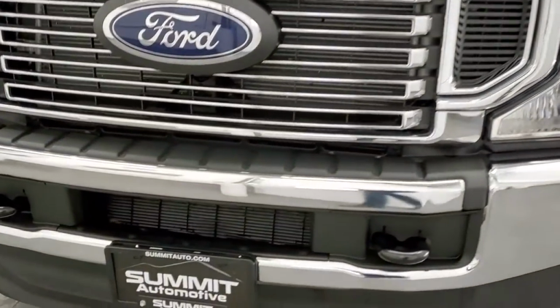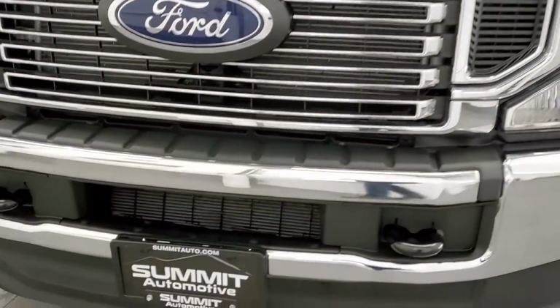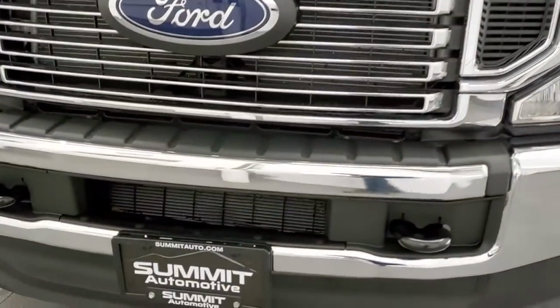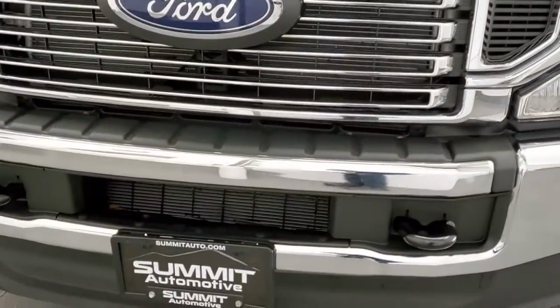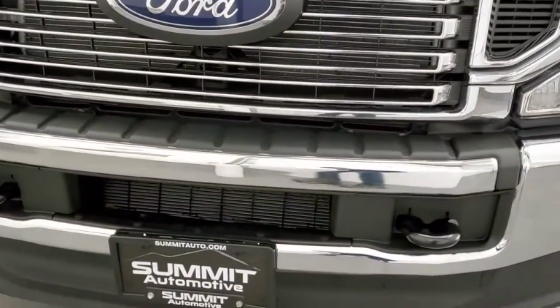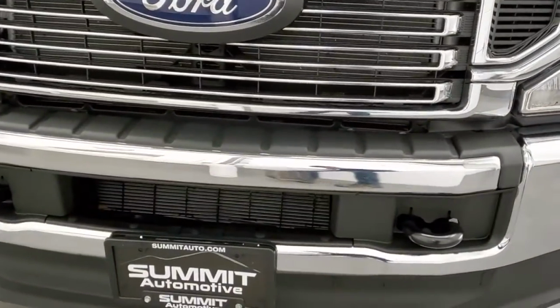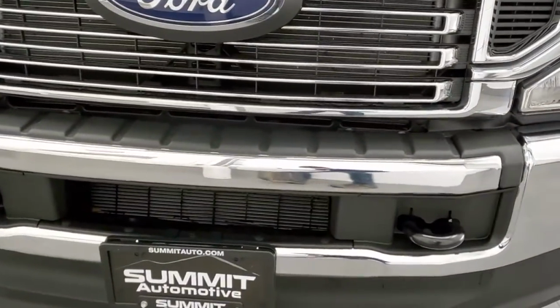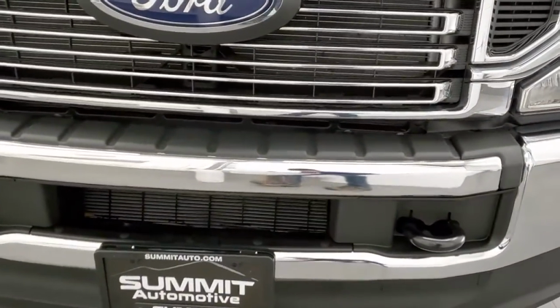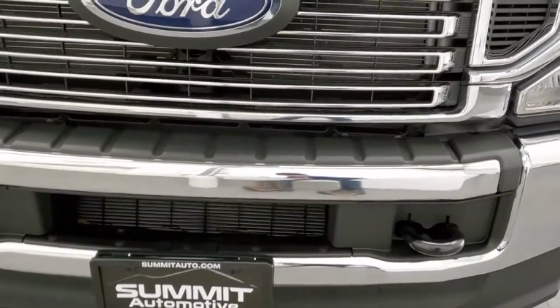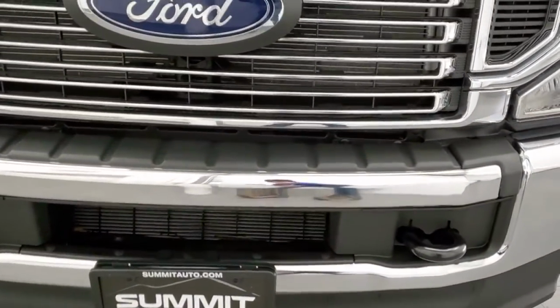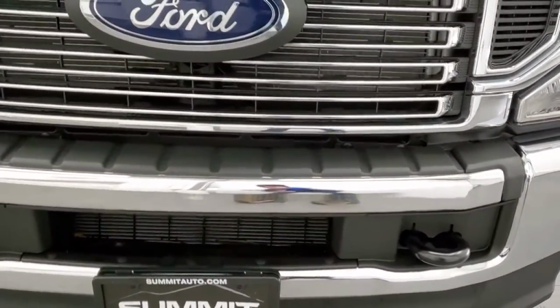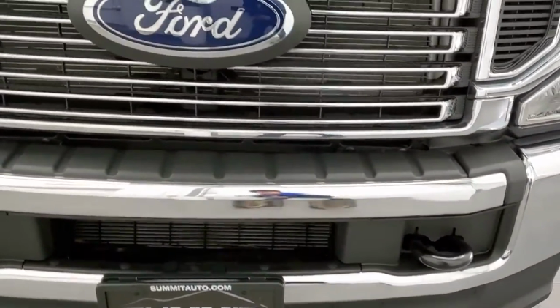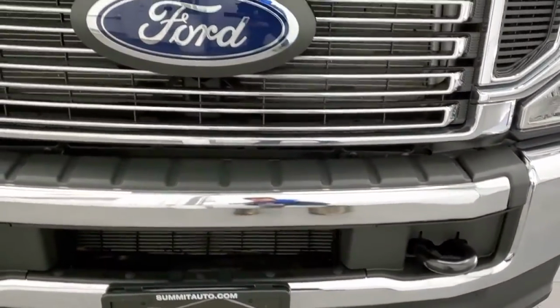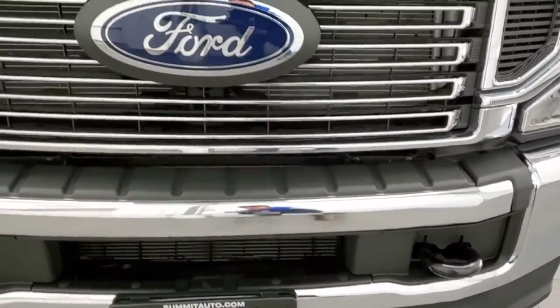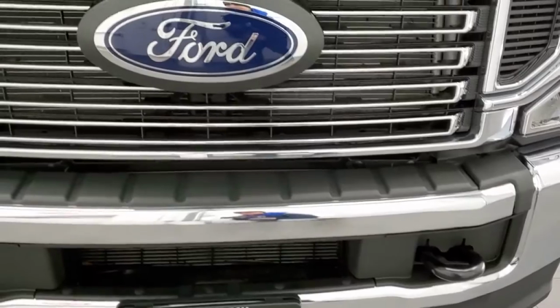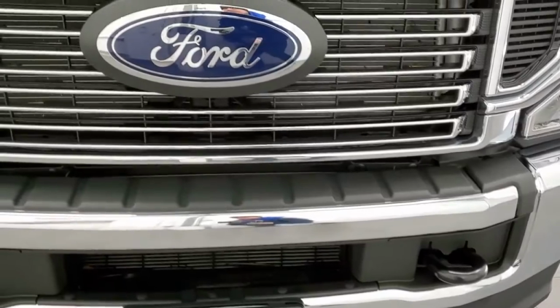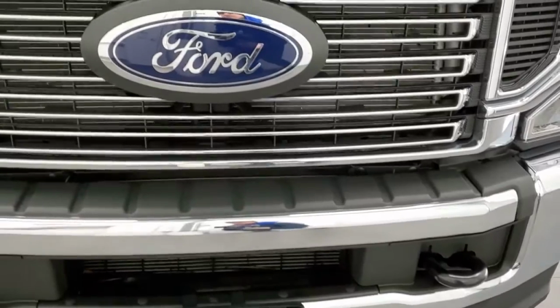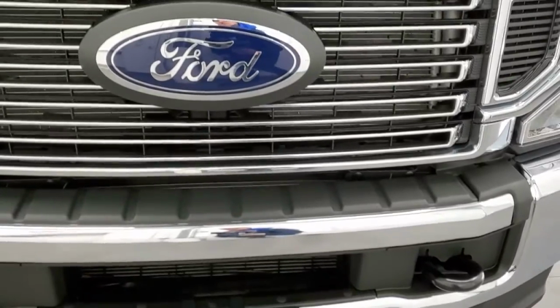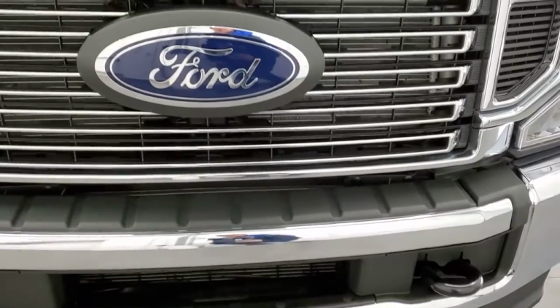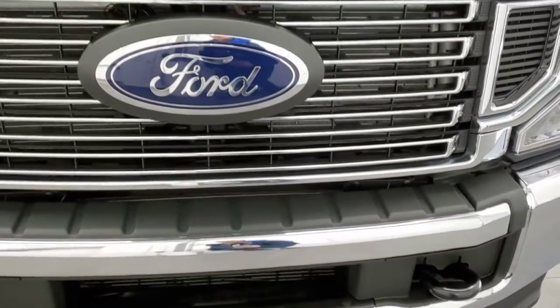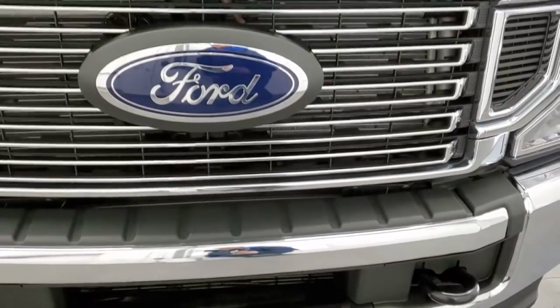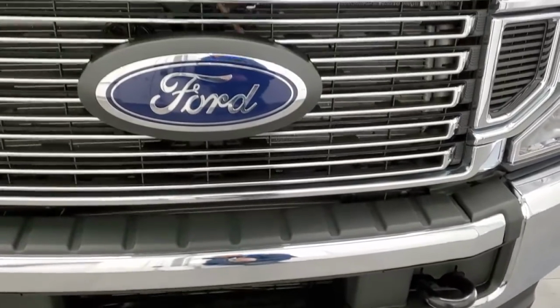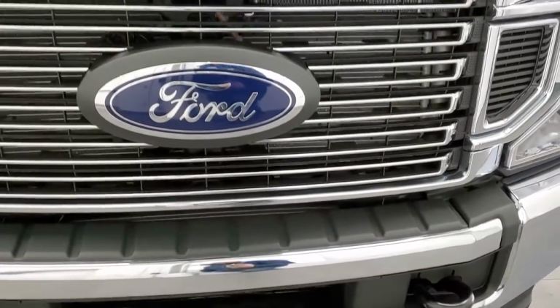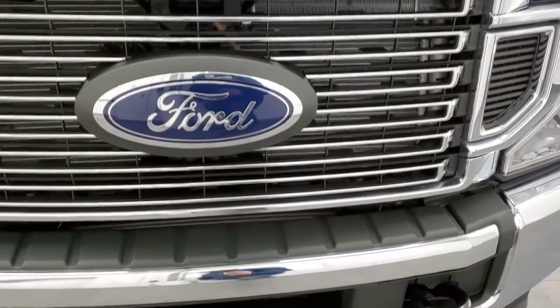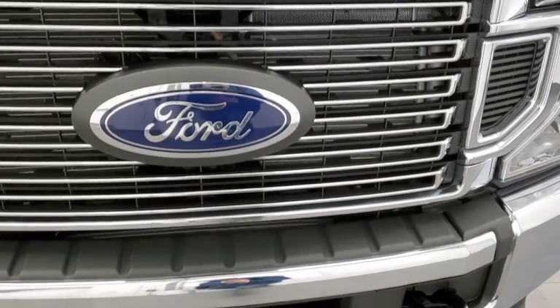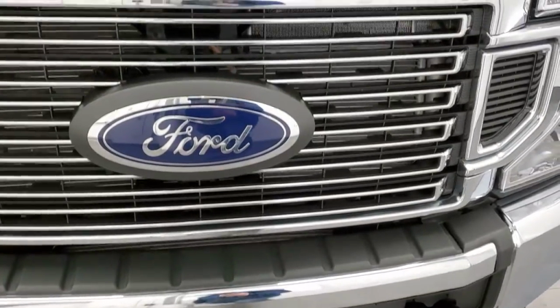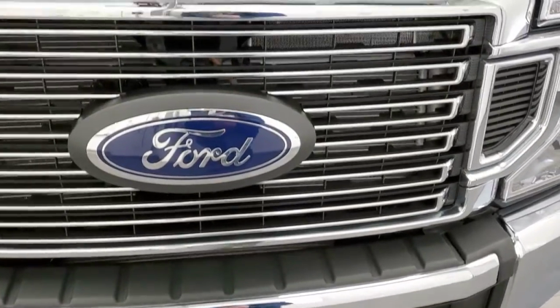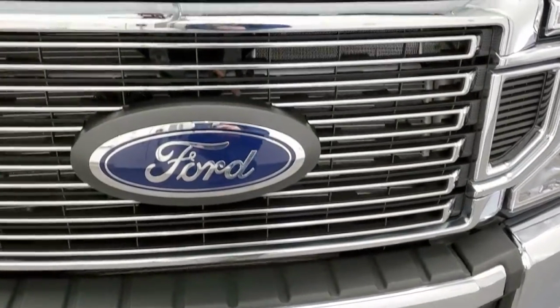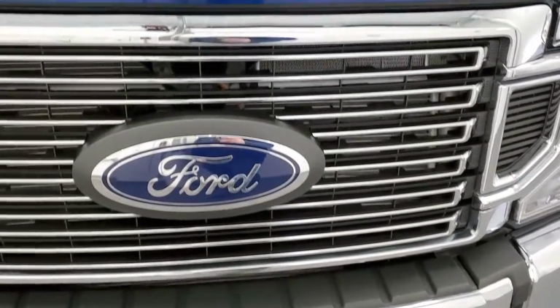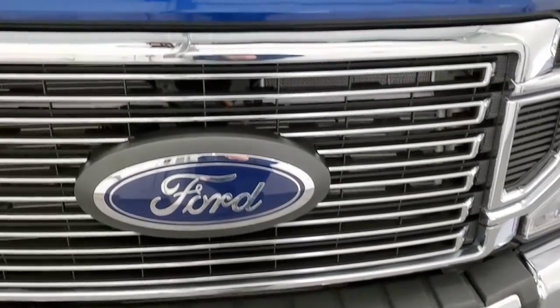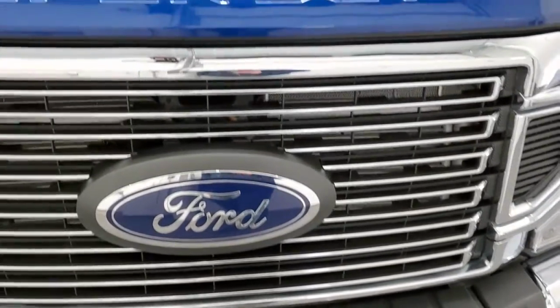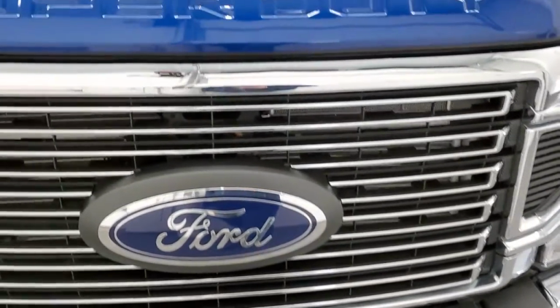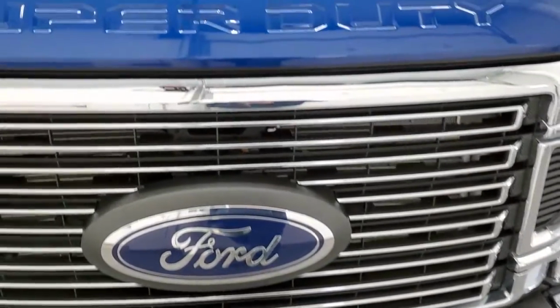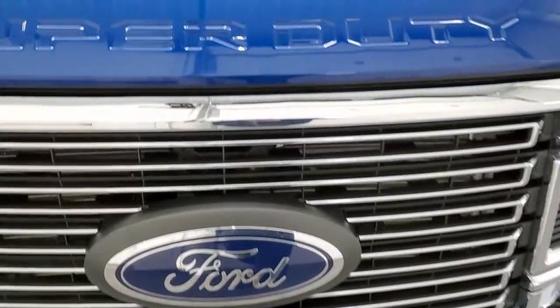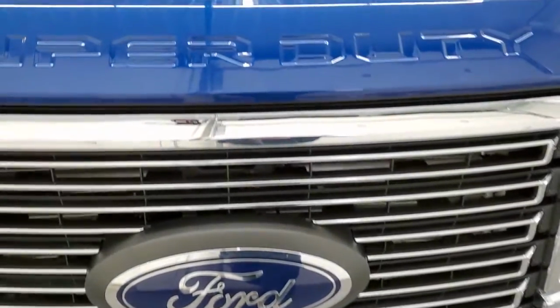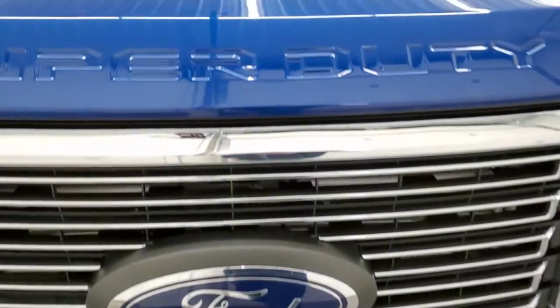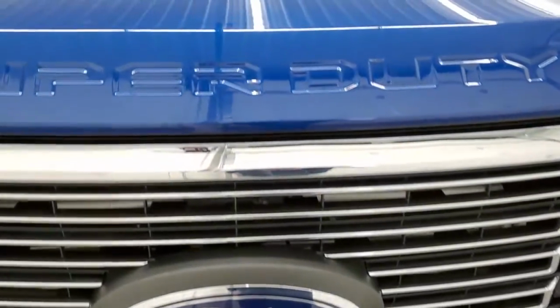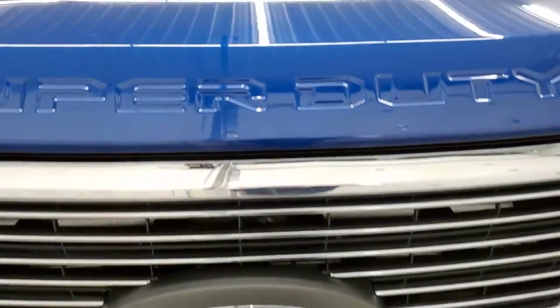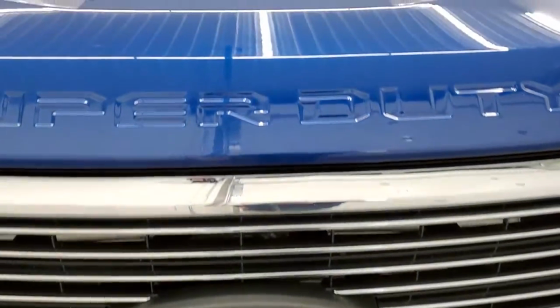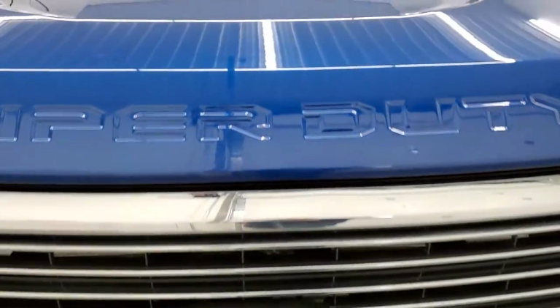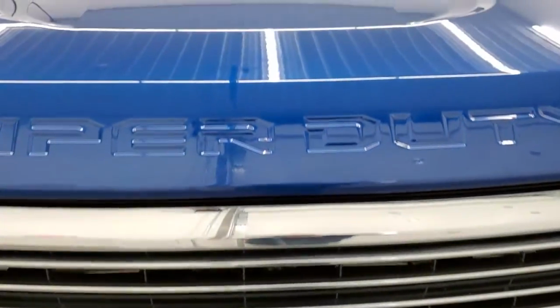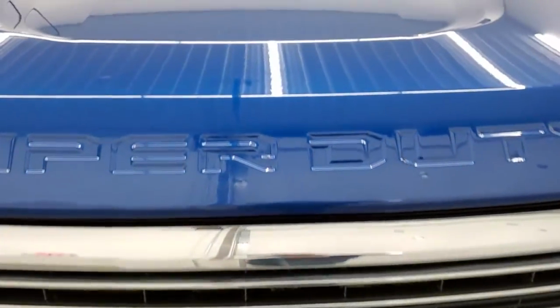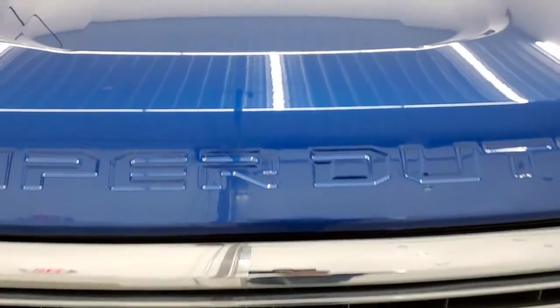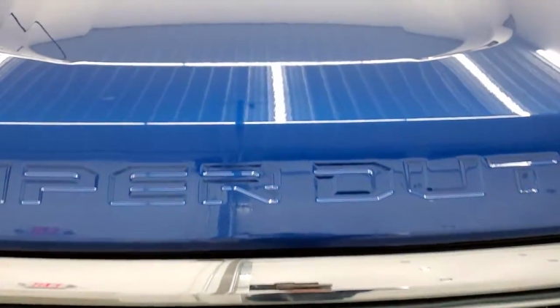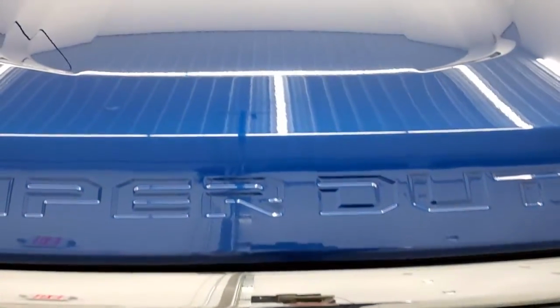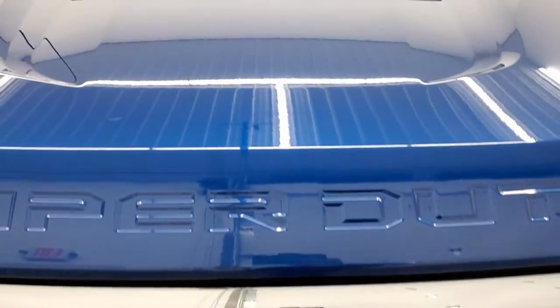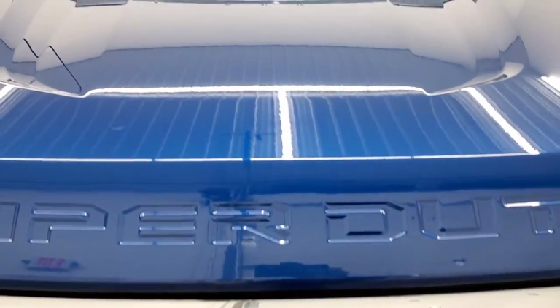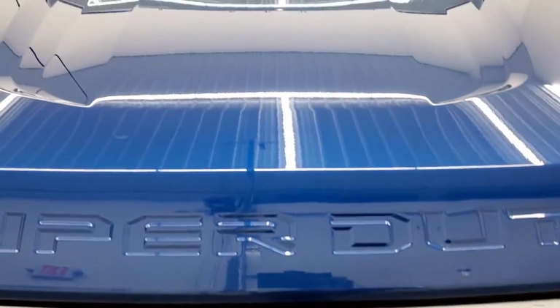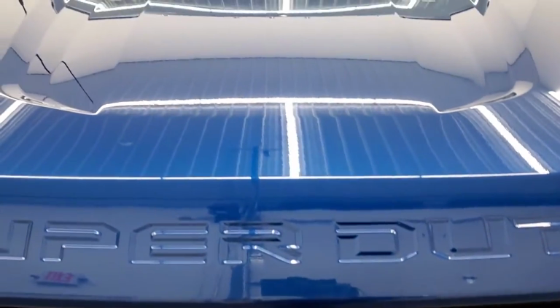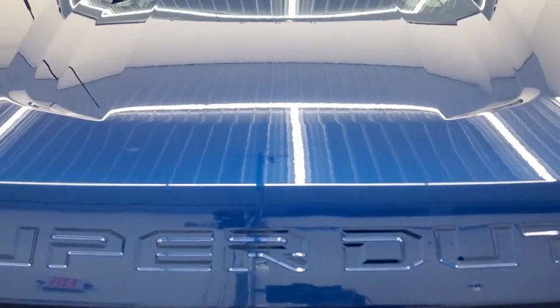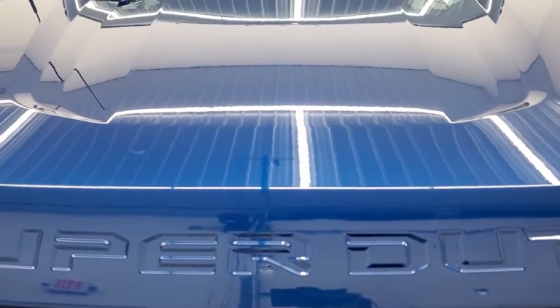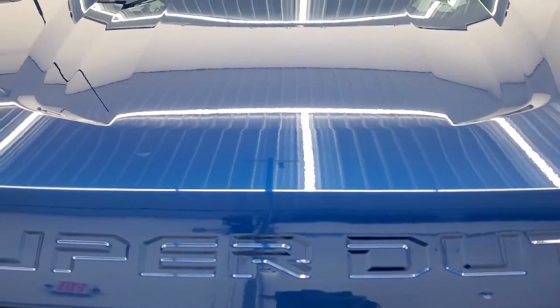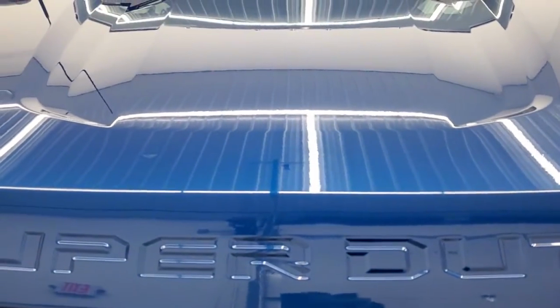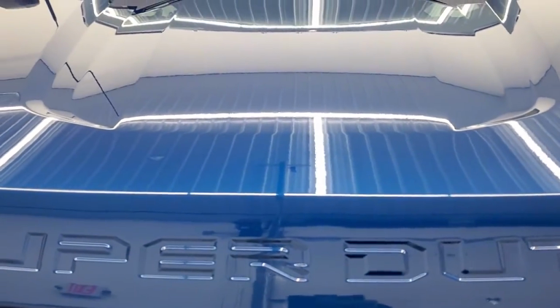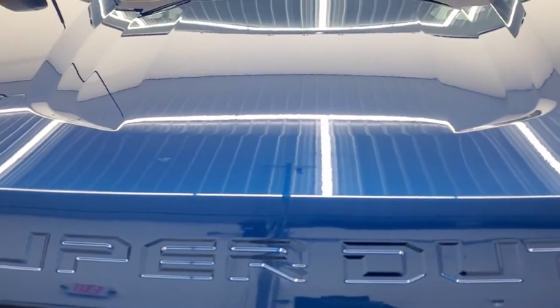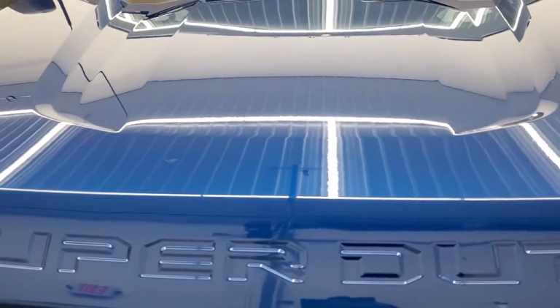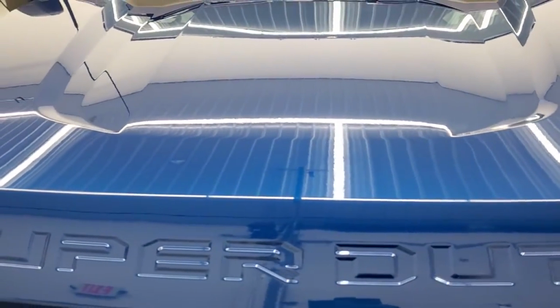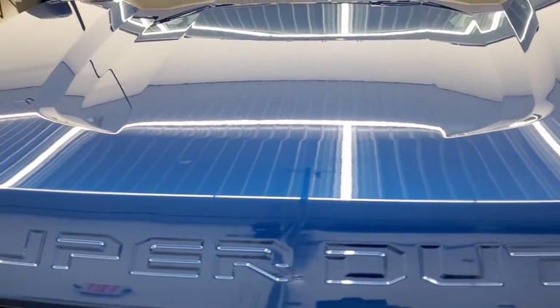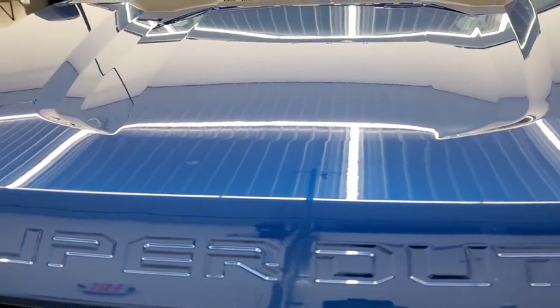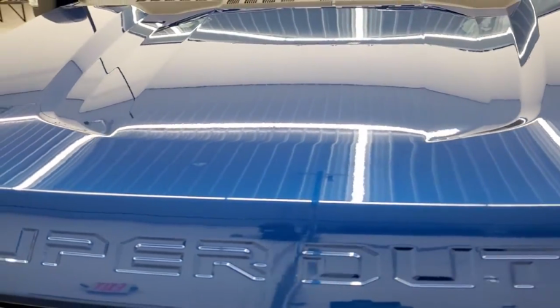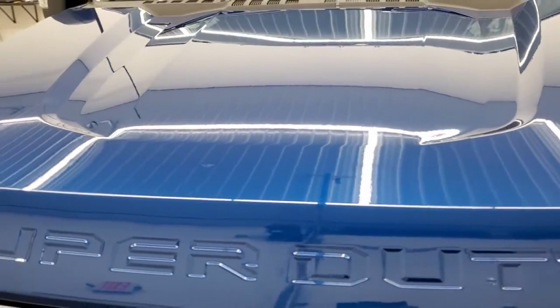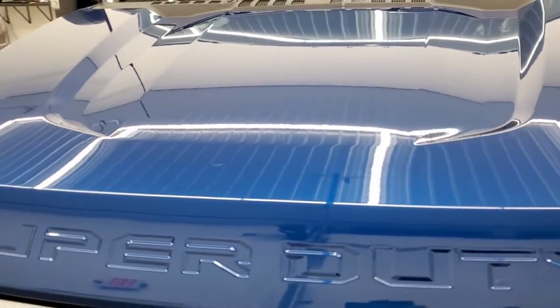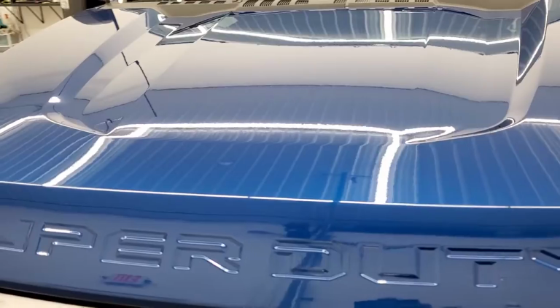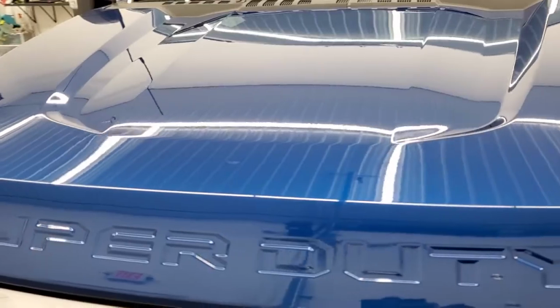We're going to go inside, all the way around, underneath, start it up, and take a look under the hood in this video.